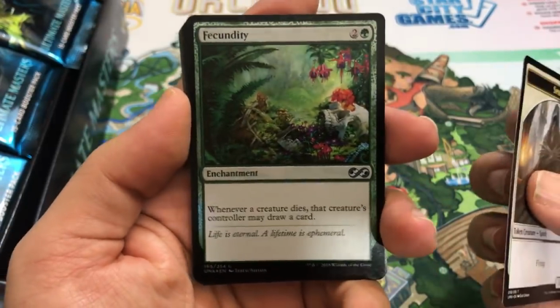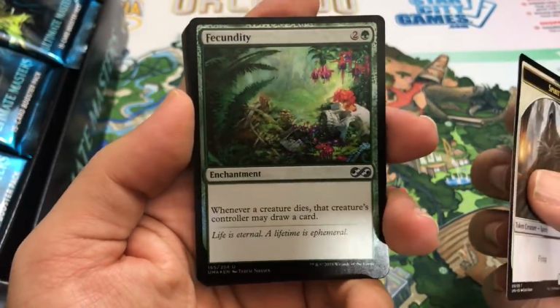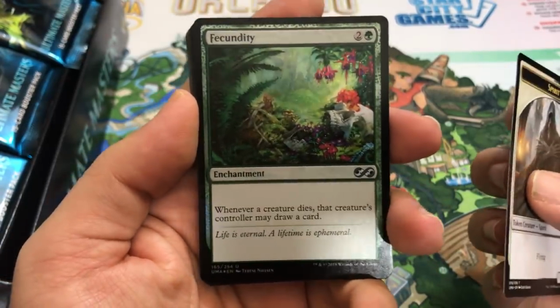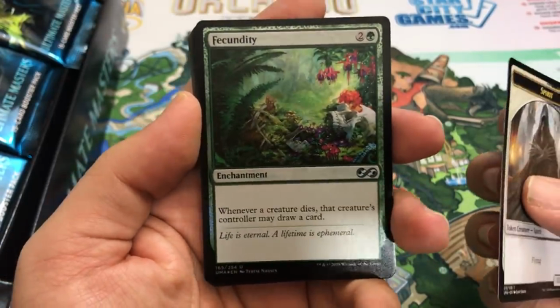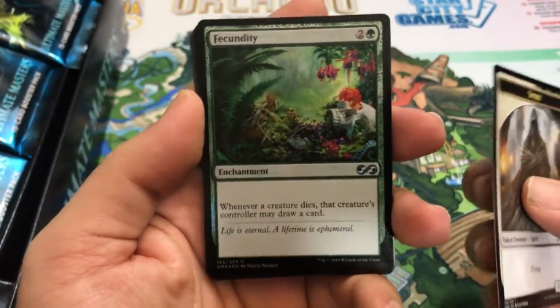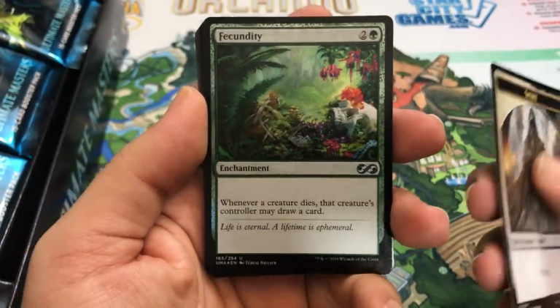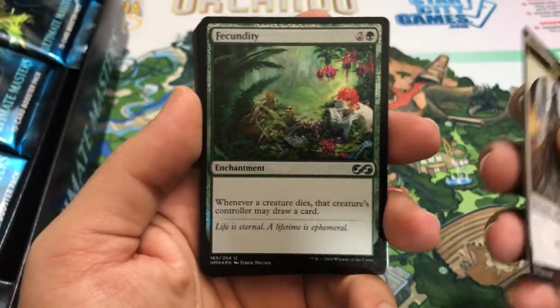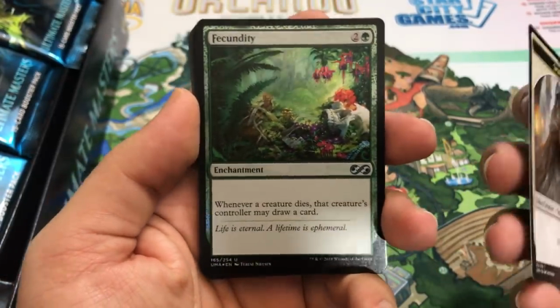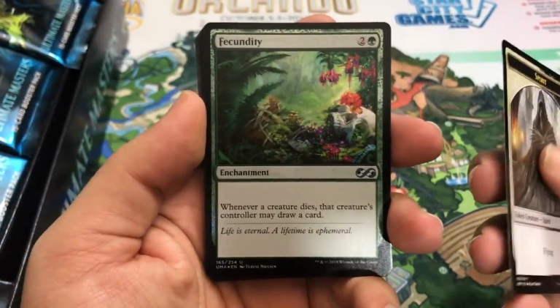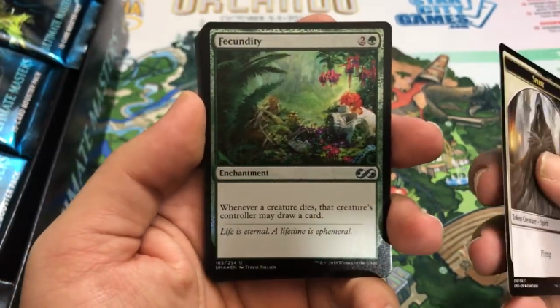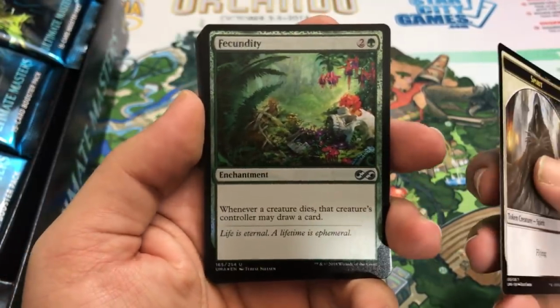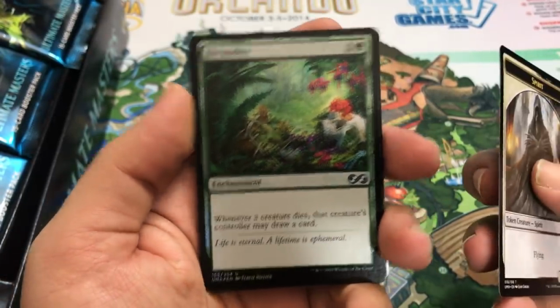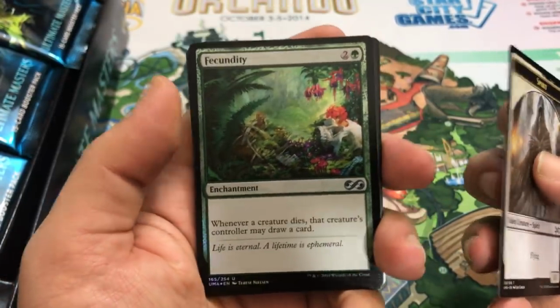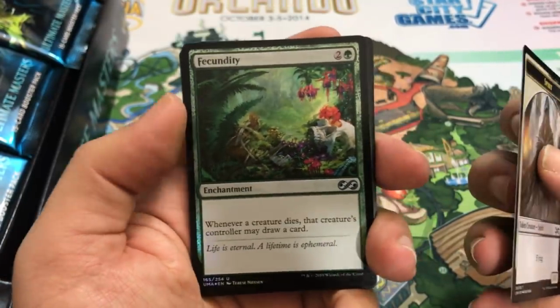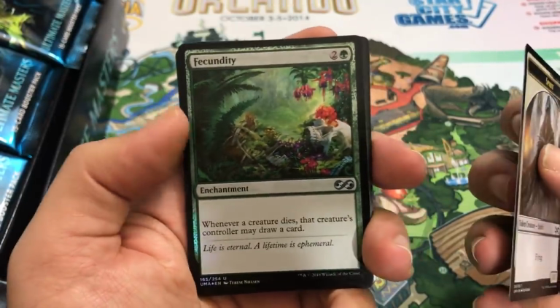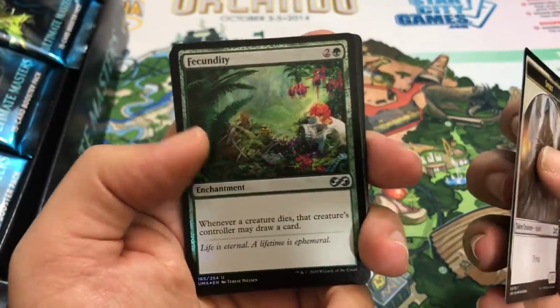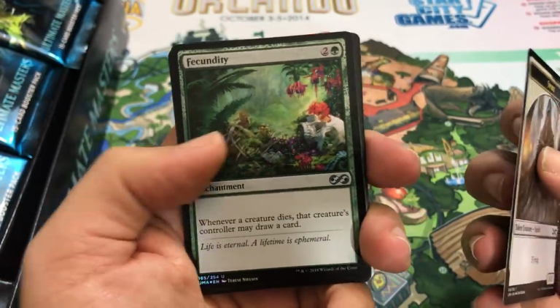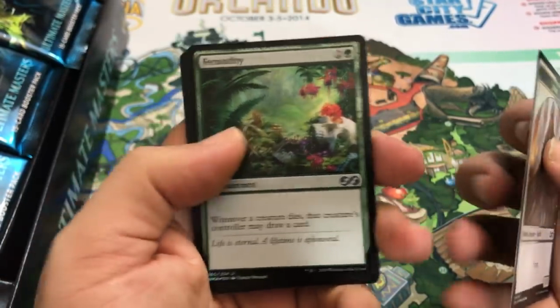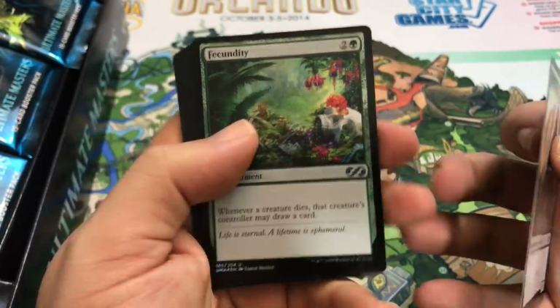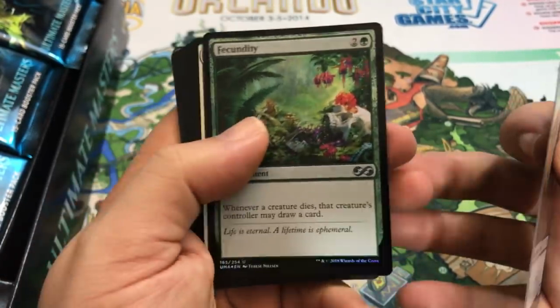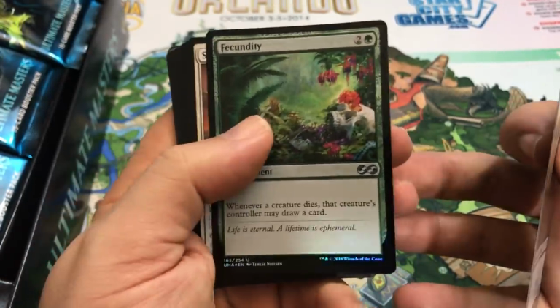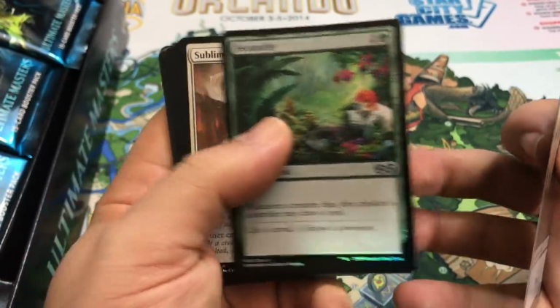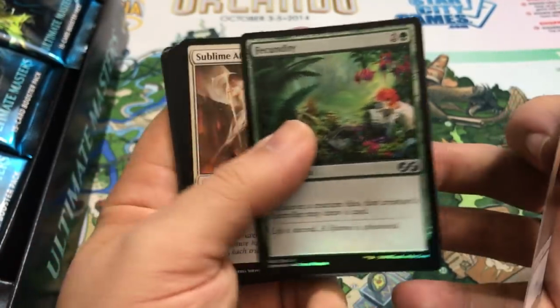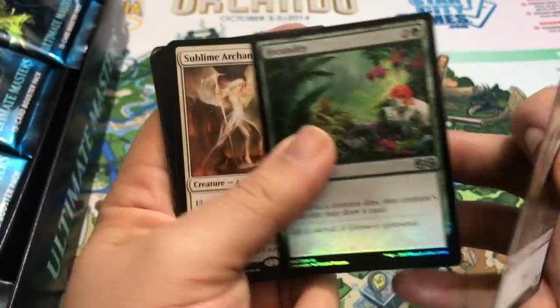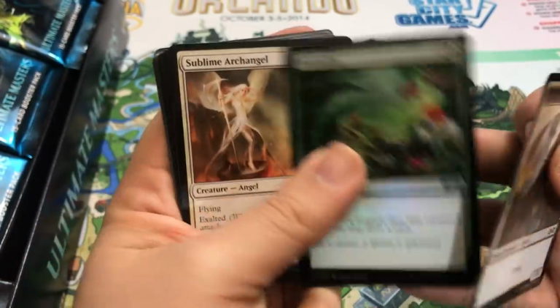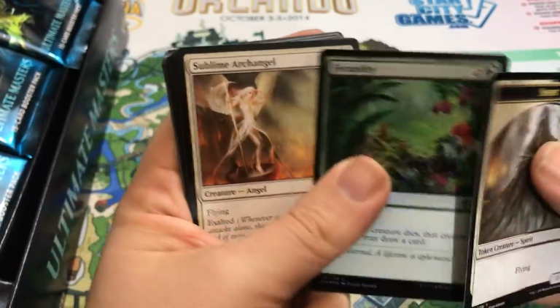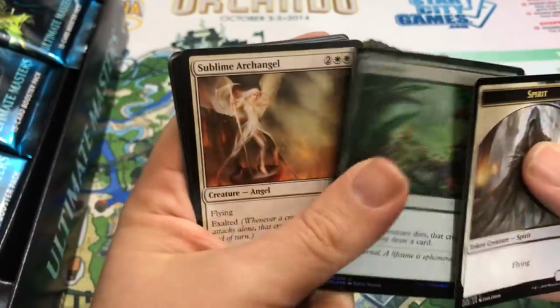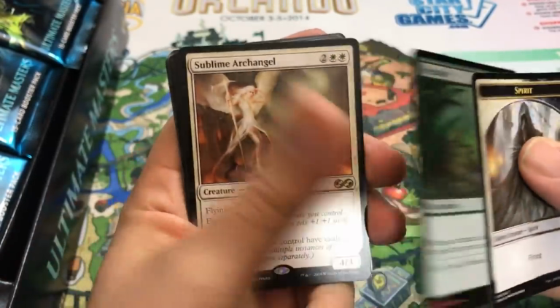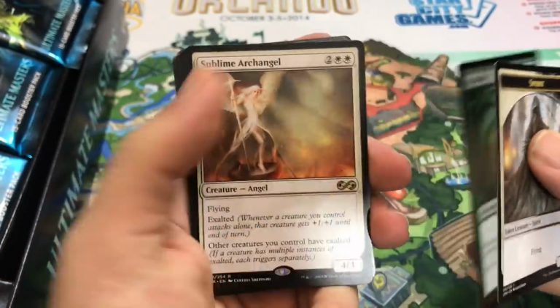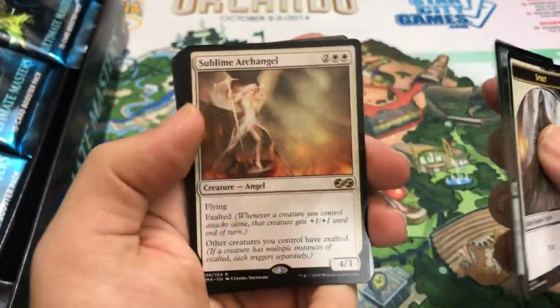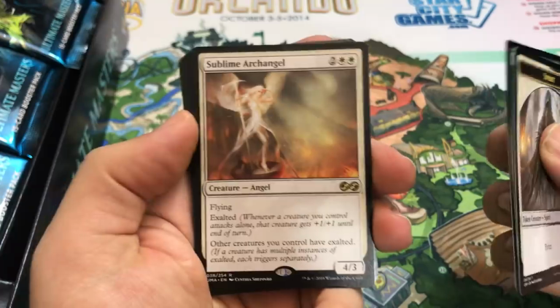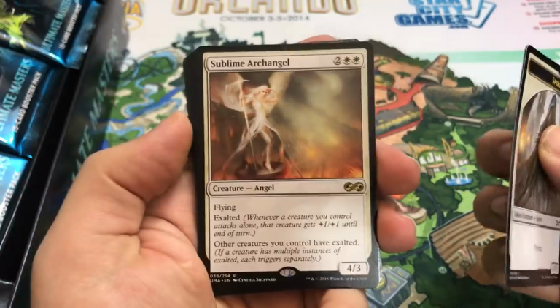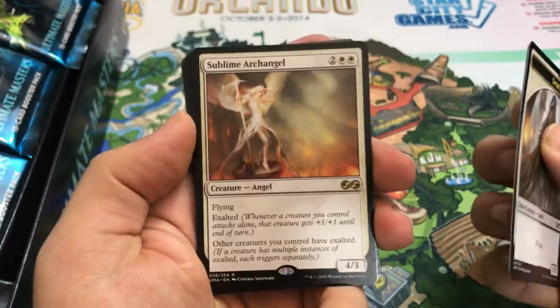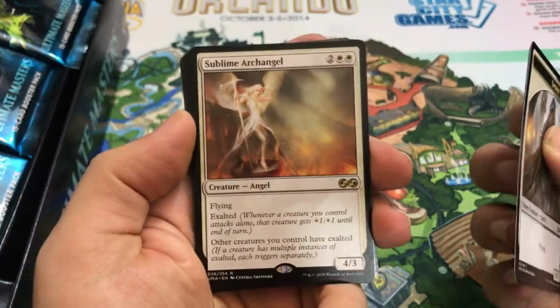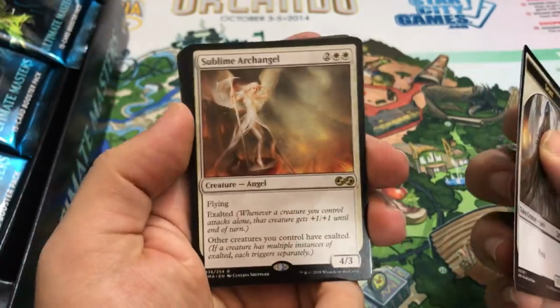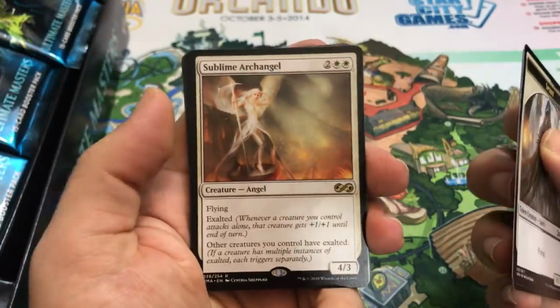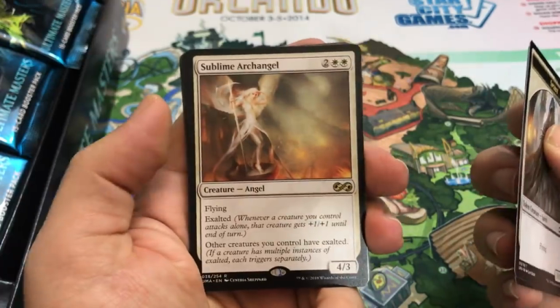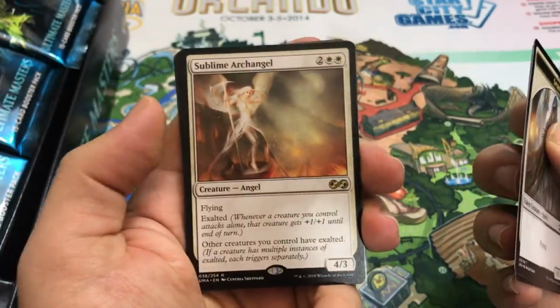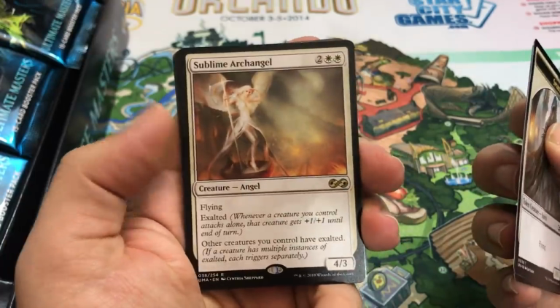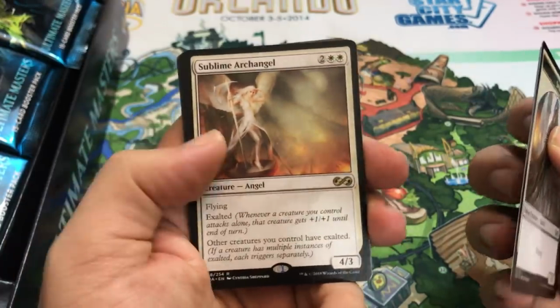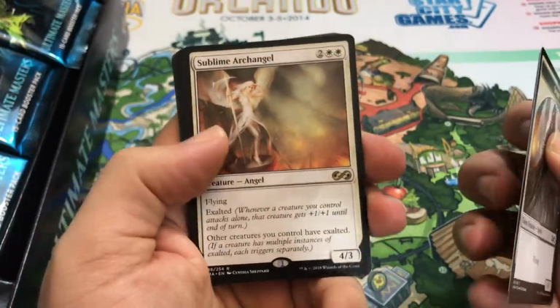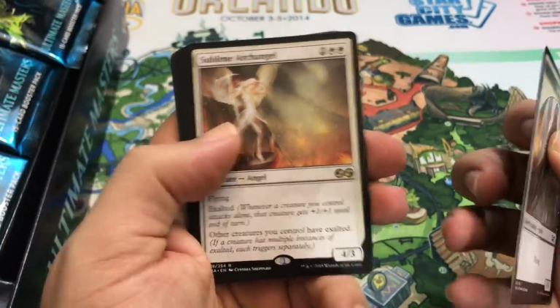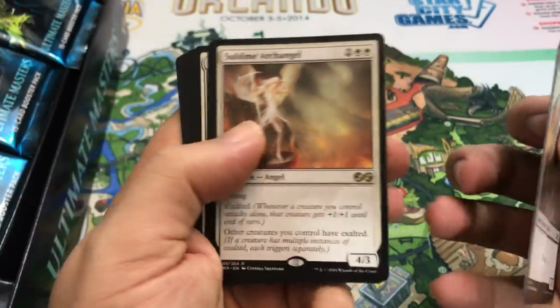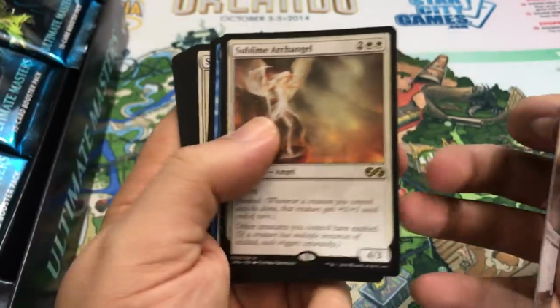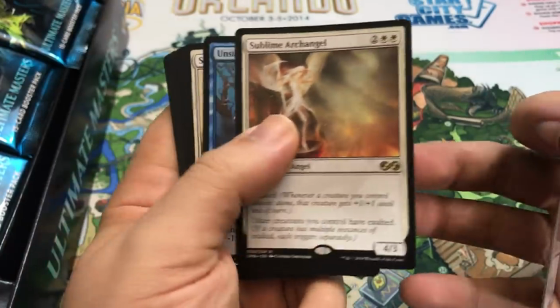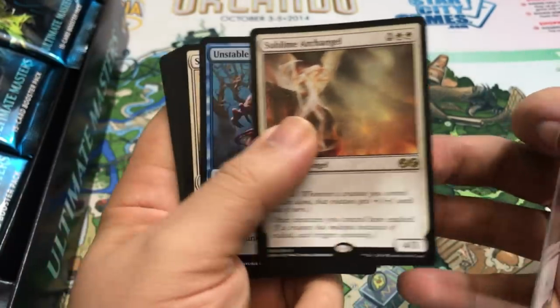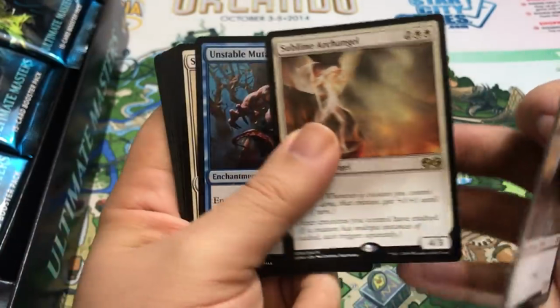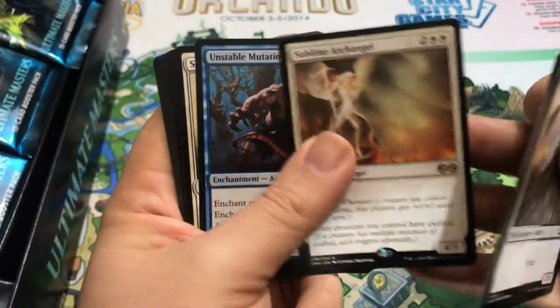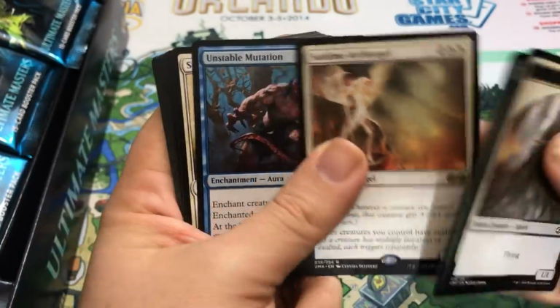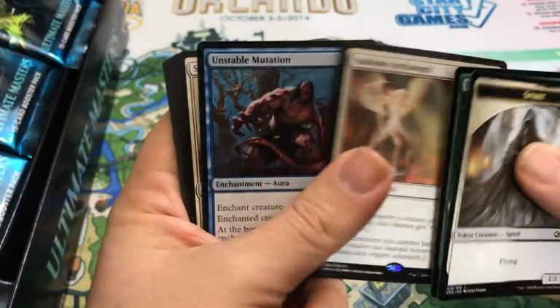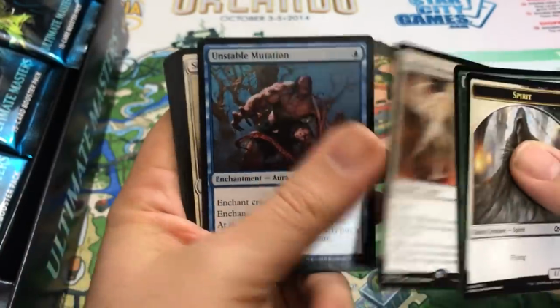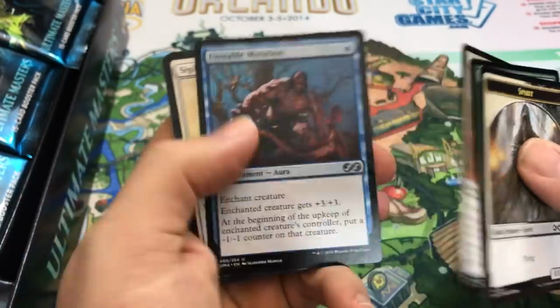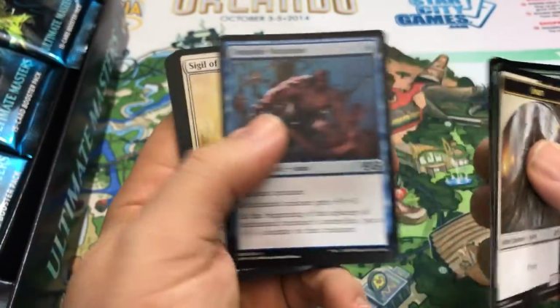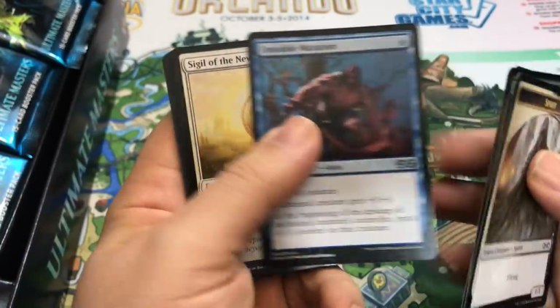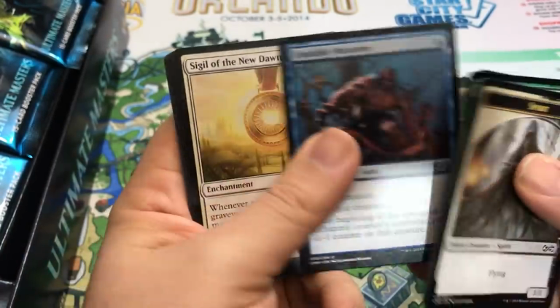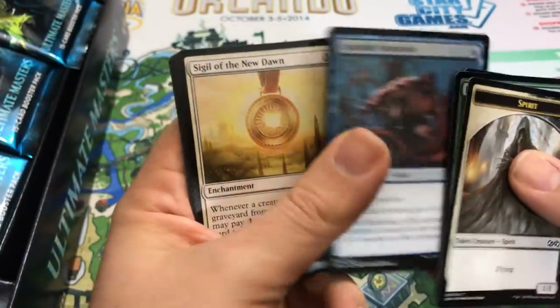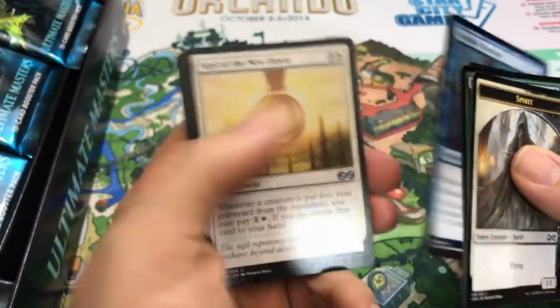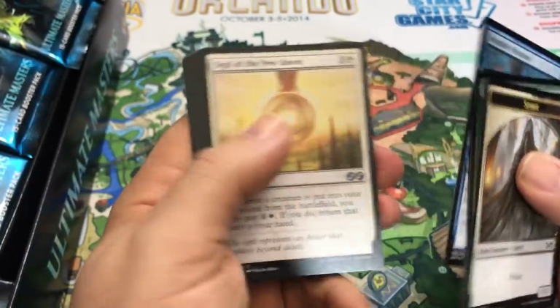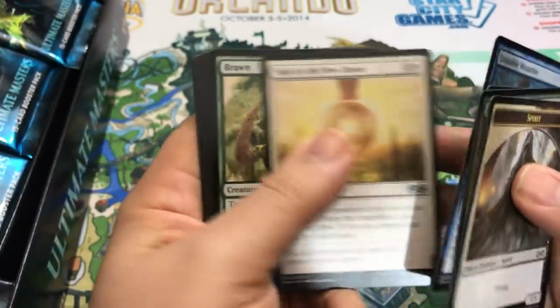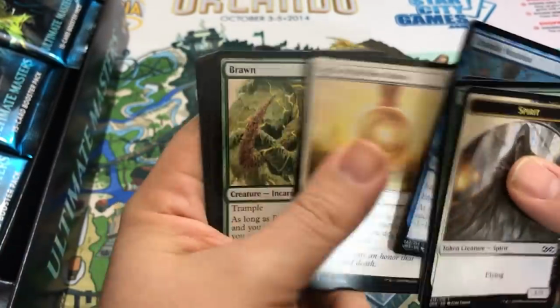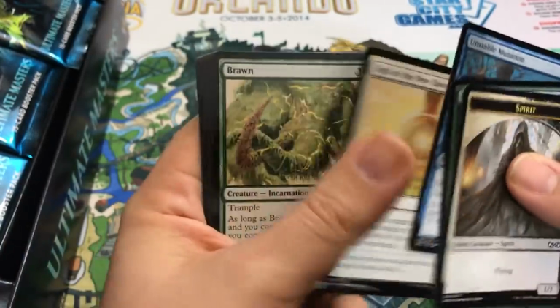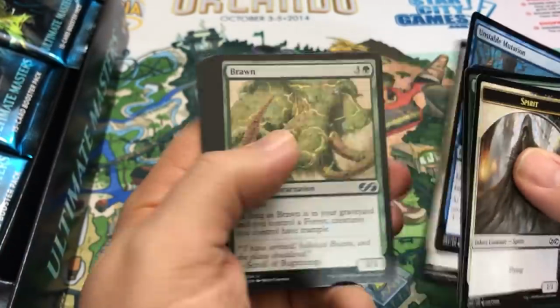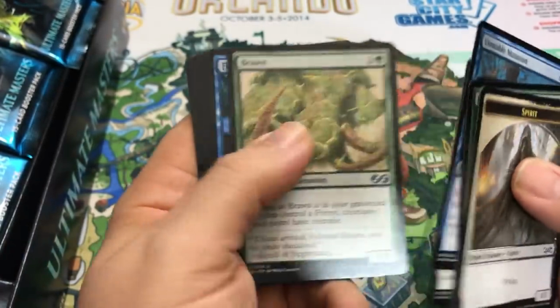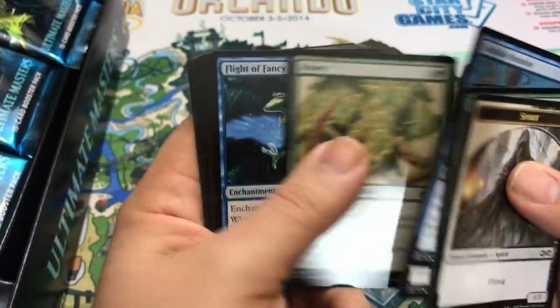Our first foil, of course the foil in every pack - Fecundity. That's kind of cool. Sublime Archangel is our first rare. All right, nice.